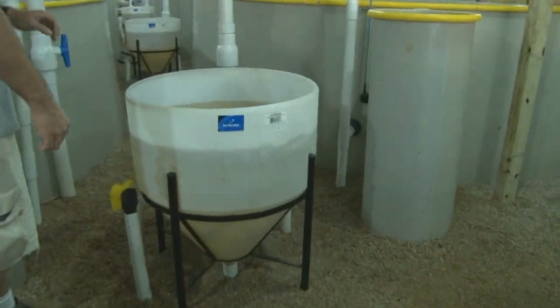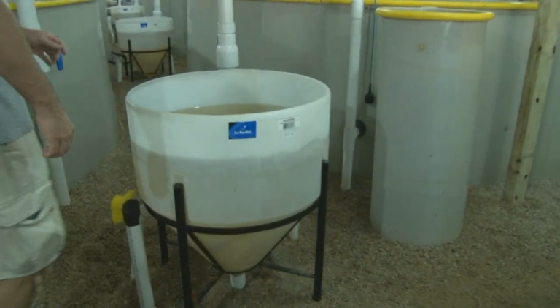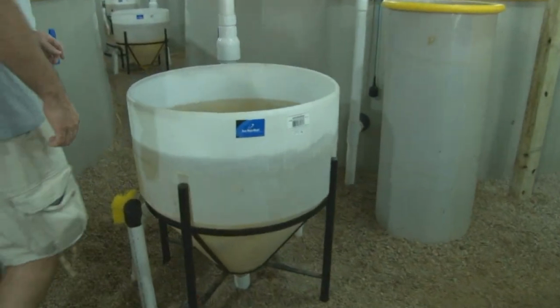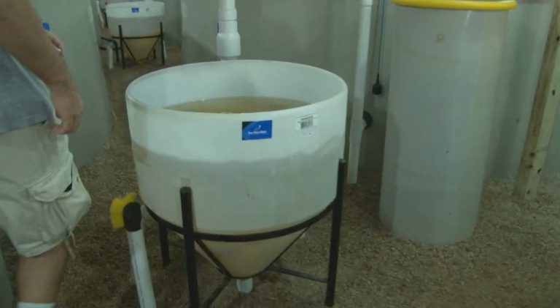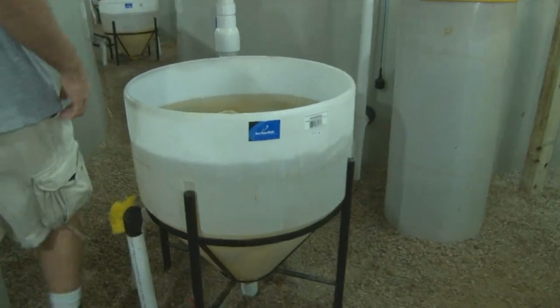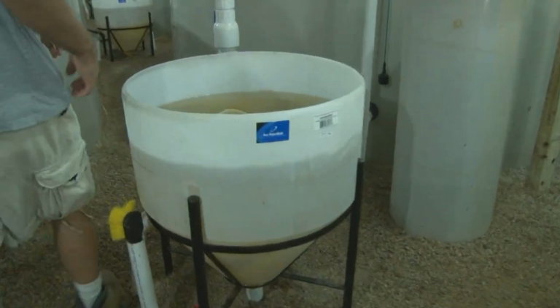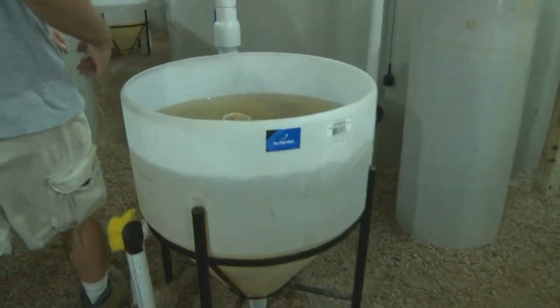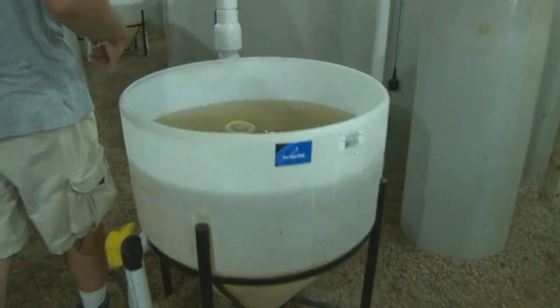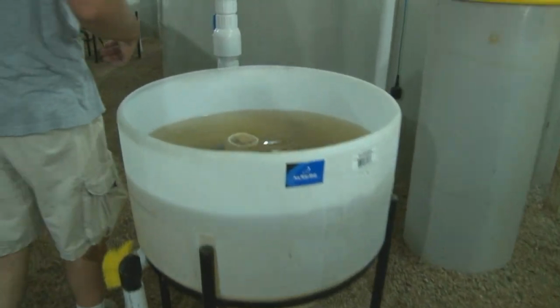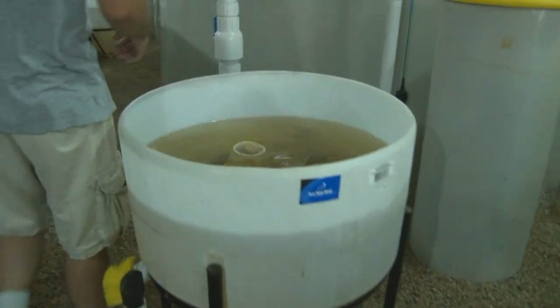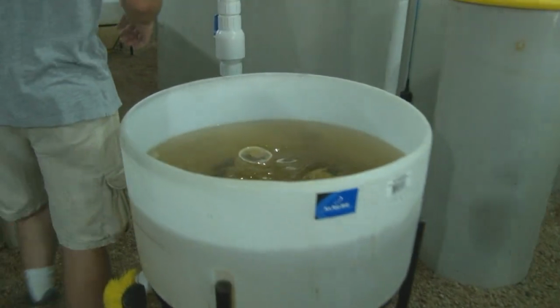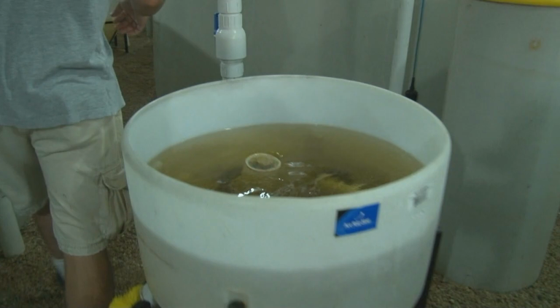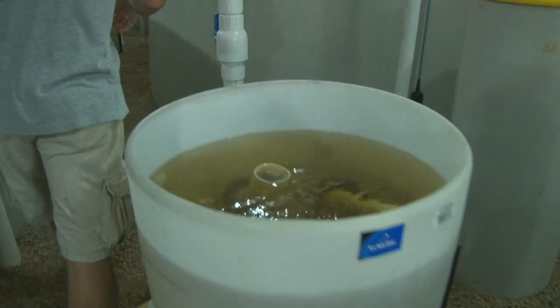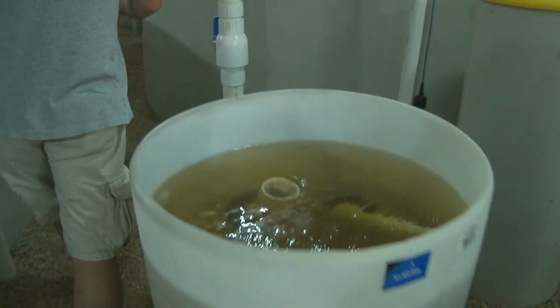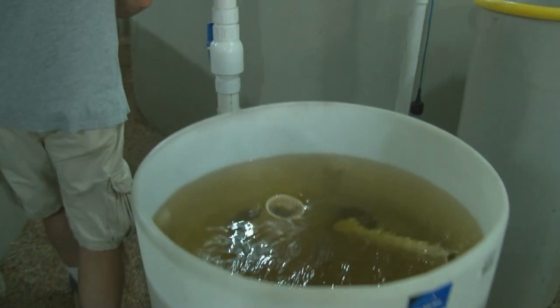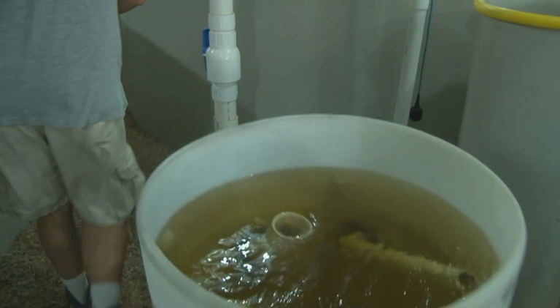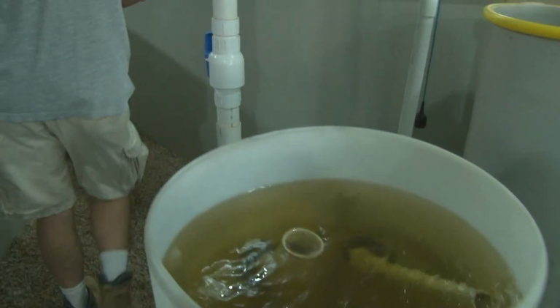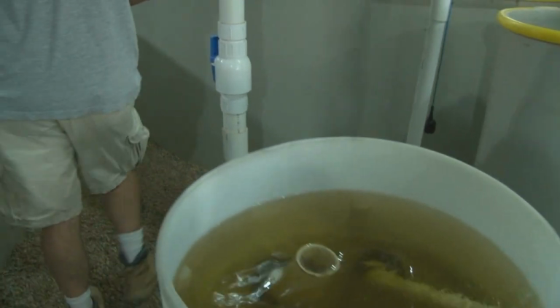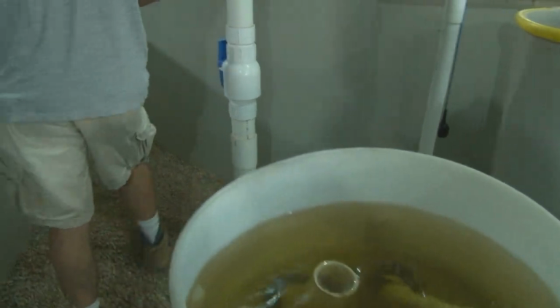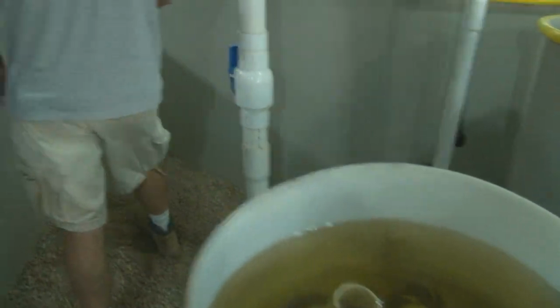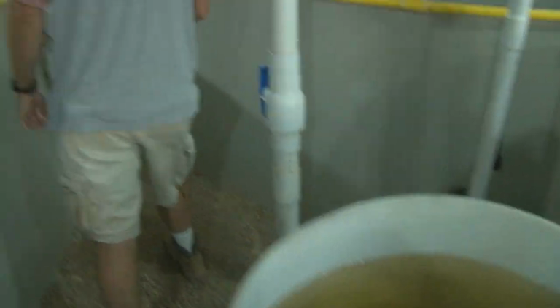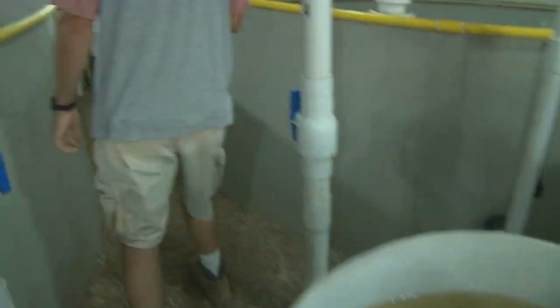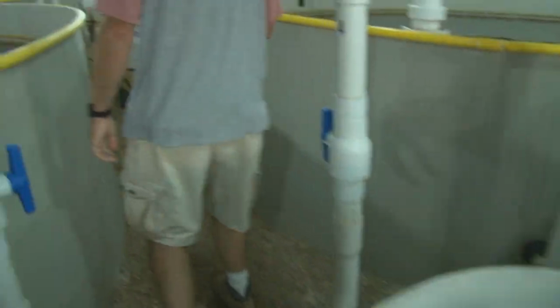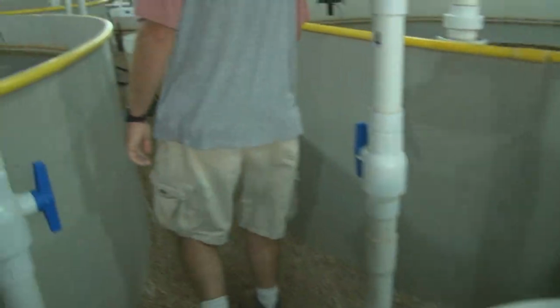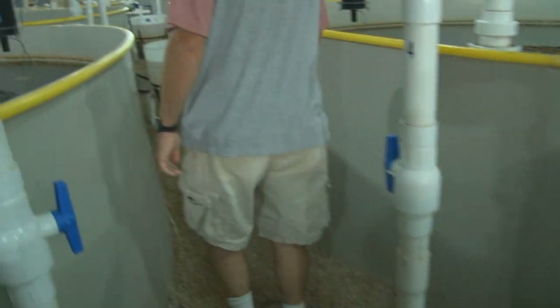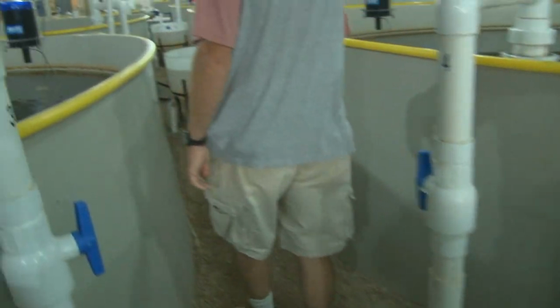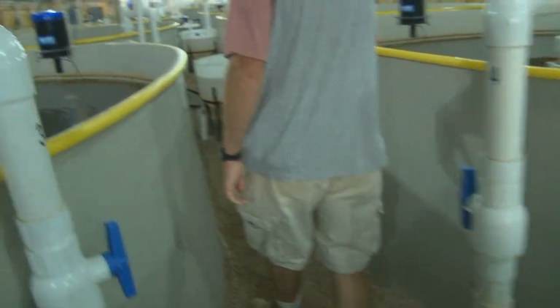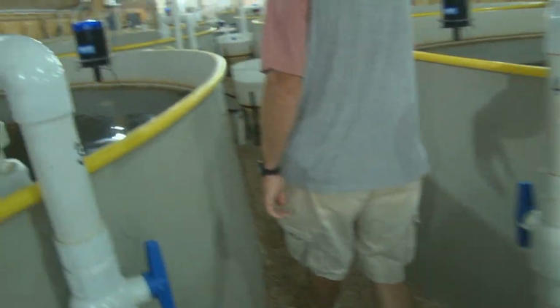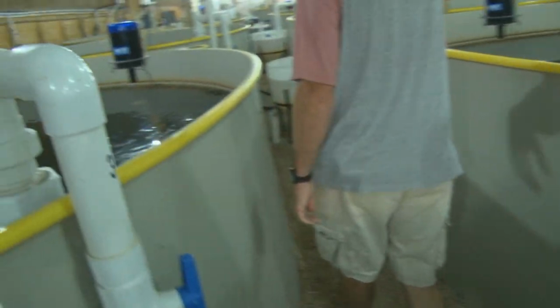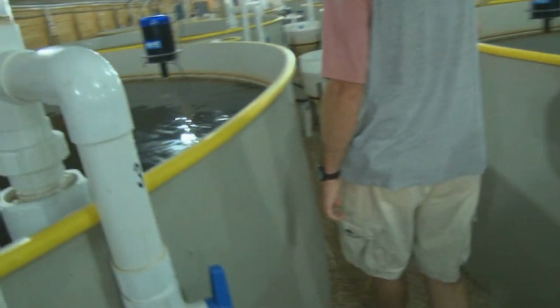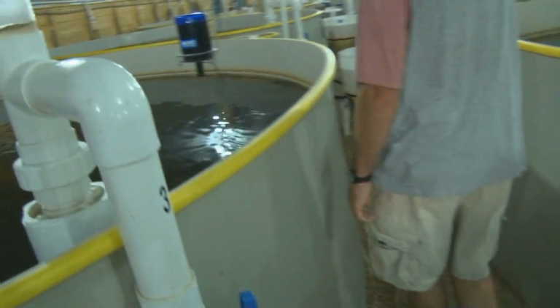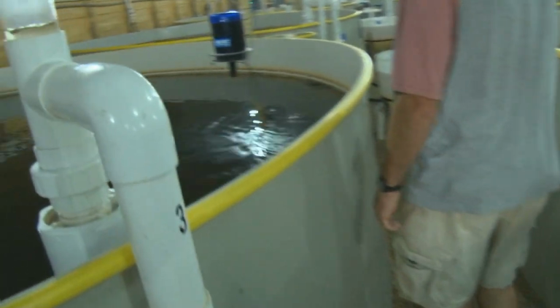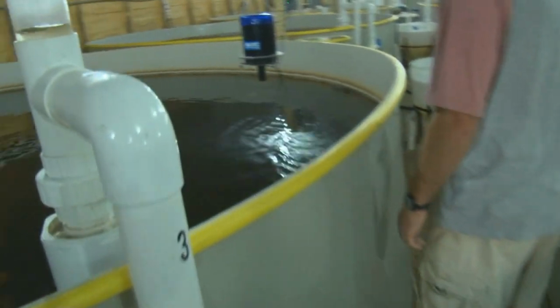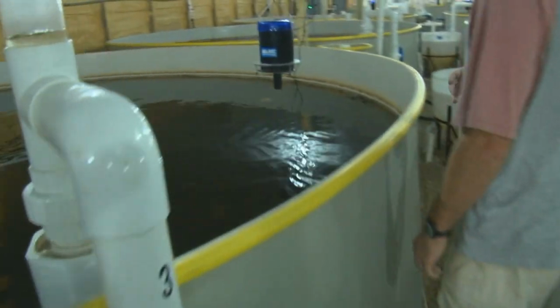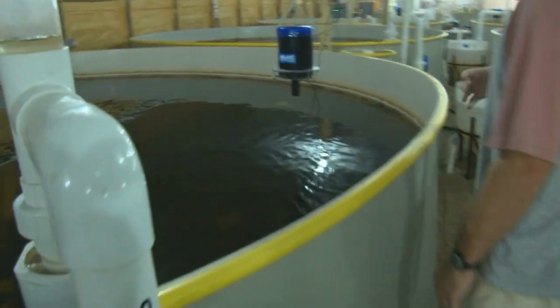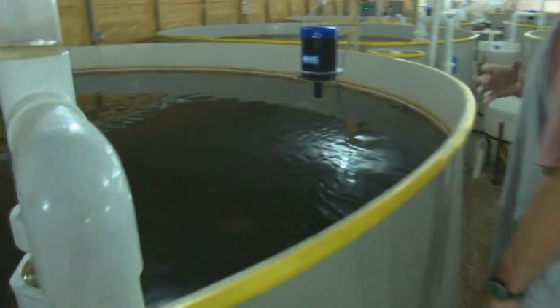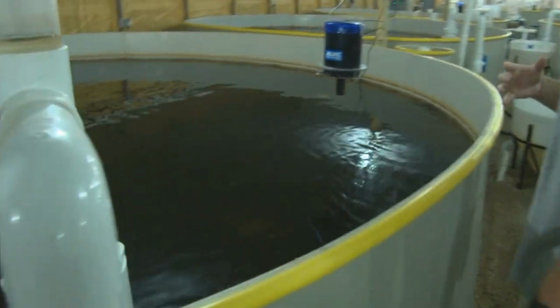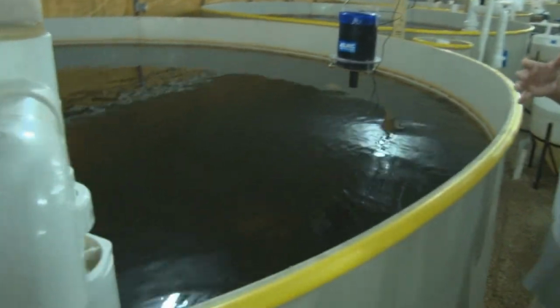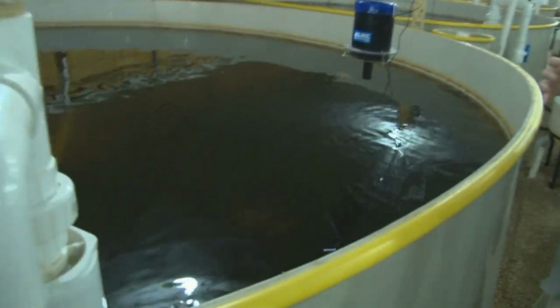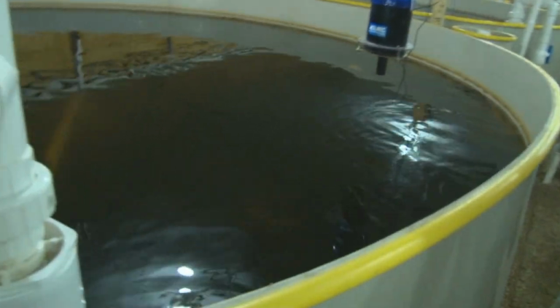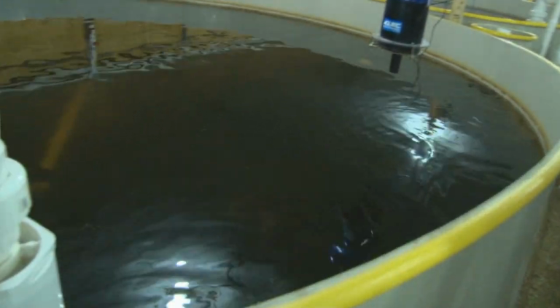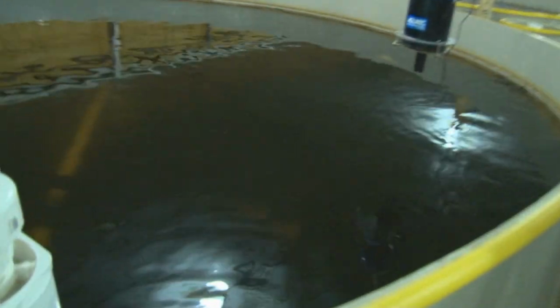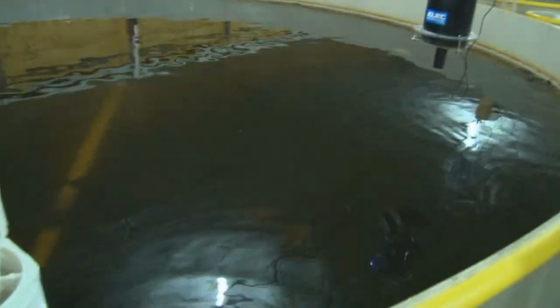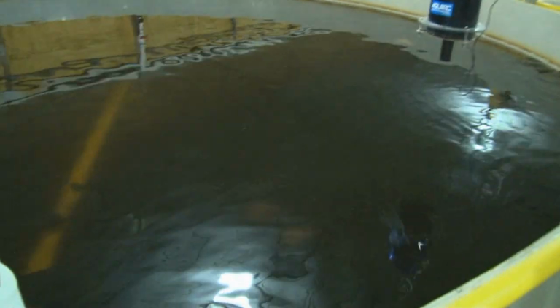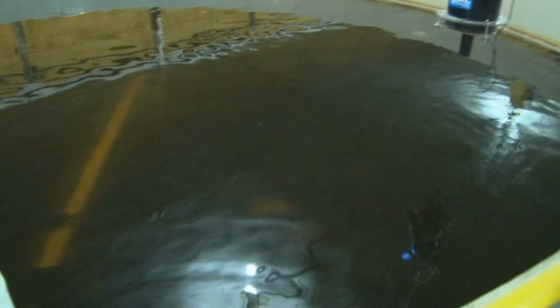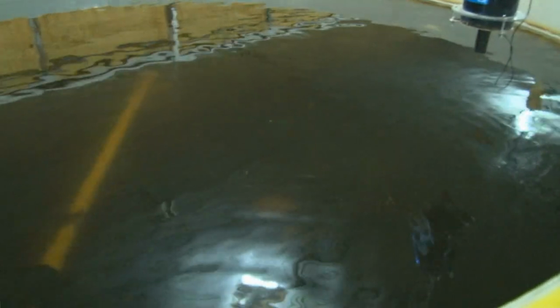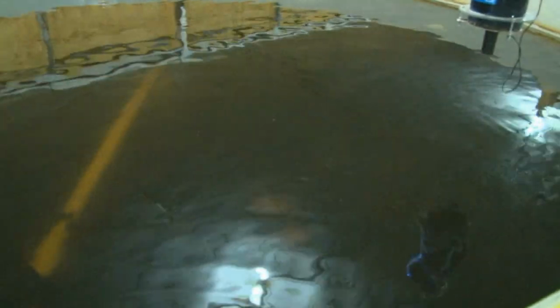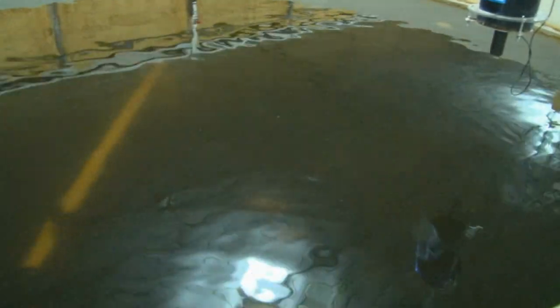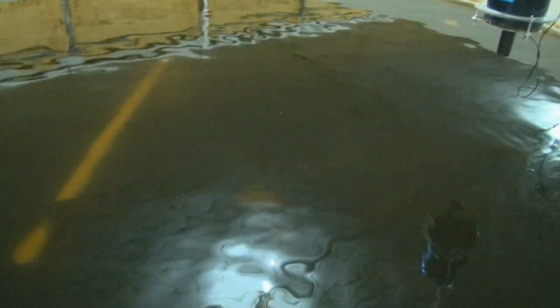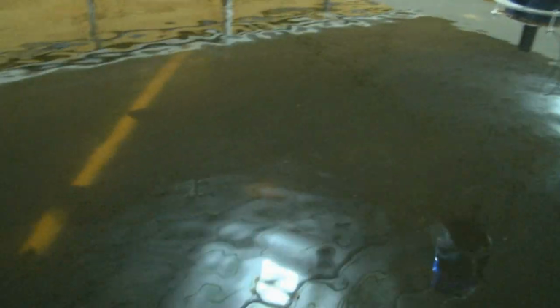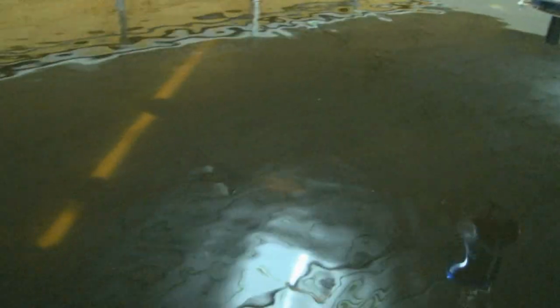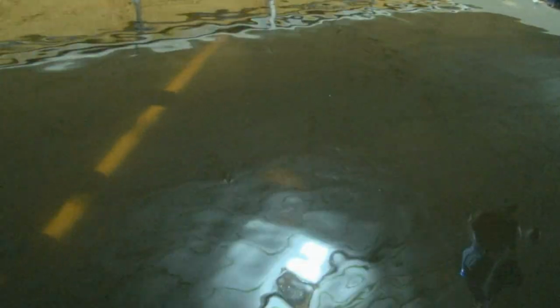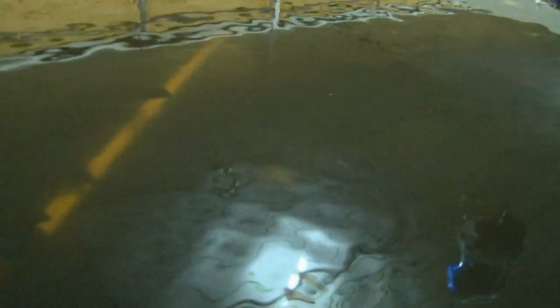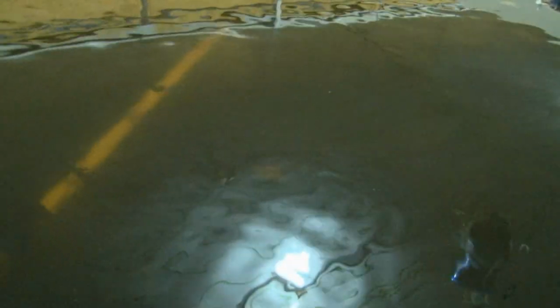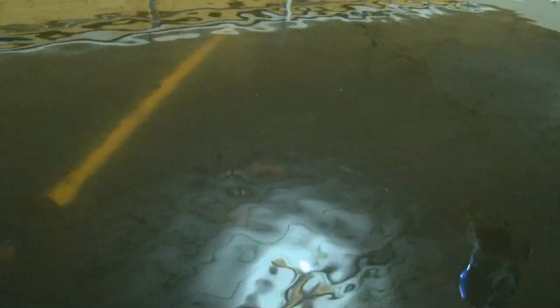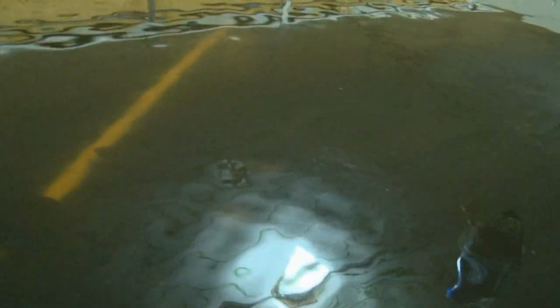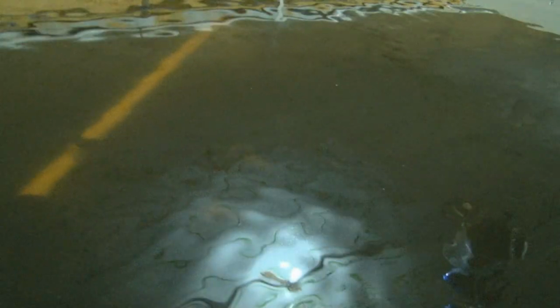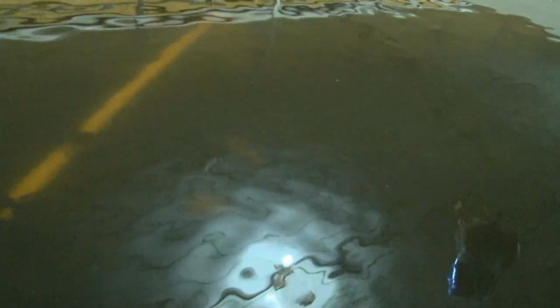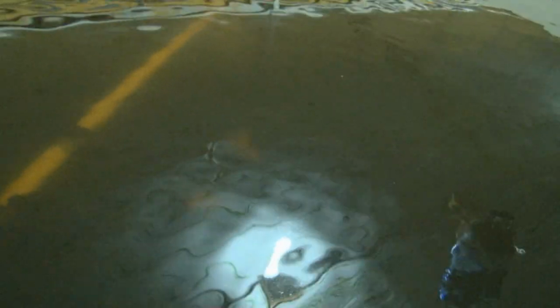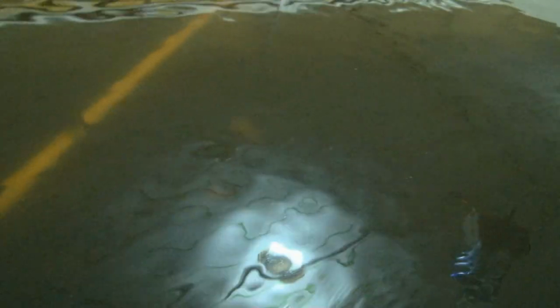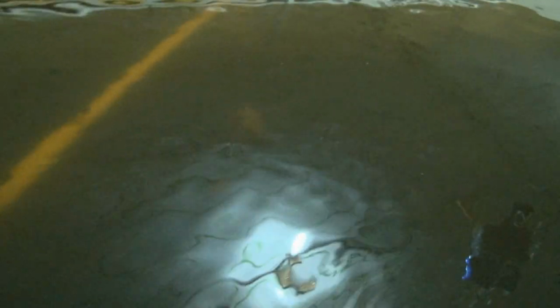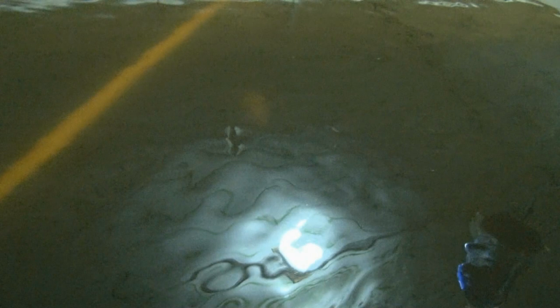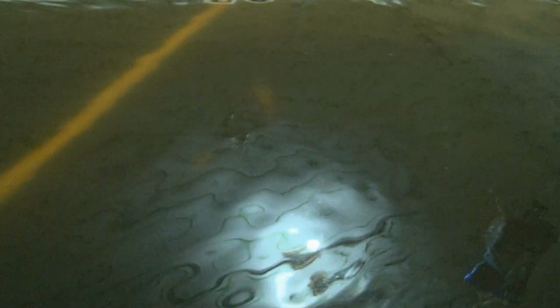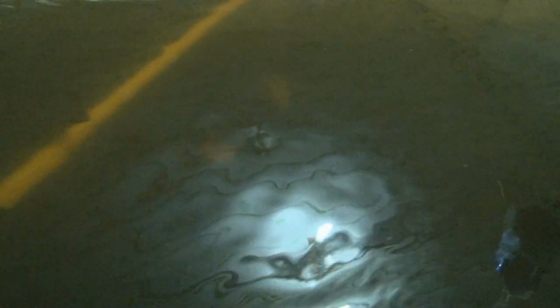All these tanks right here have flounder in them. The water is very dark — you can see these guys are all there waiting to be fed.